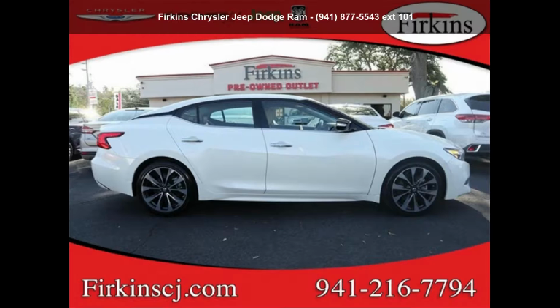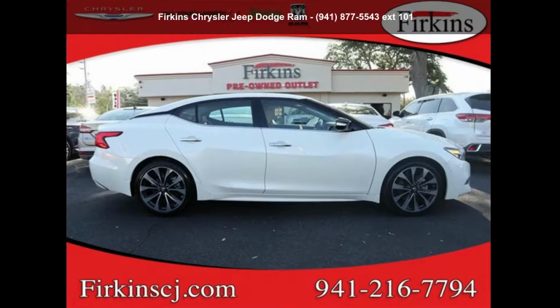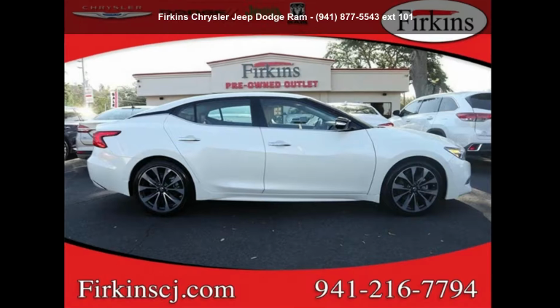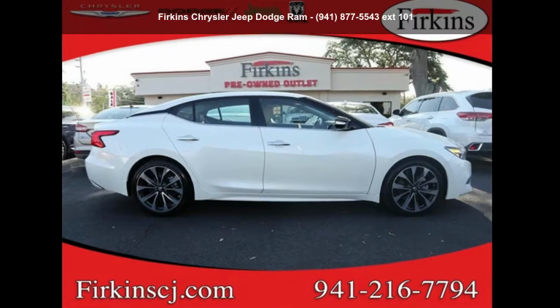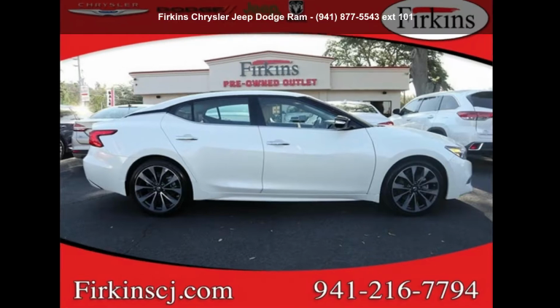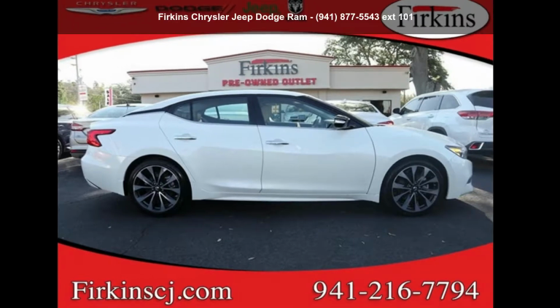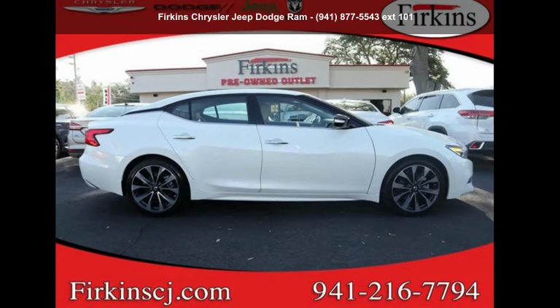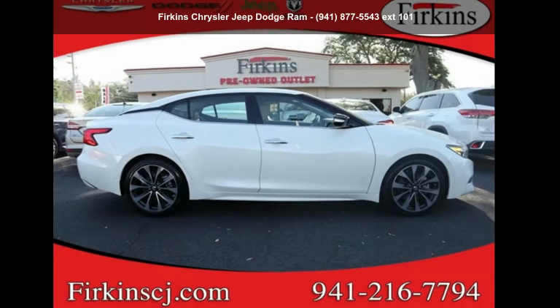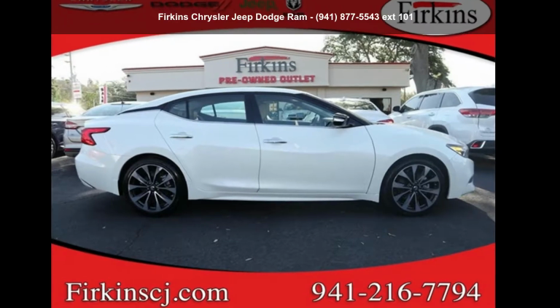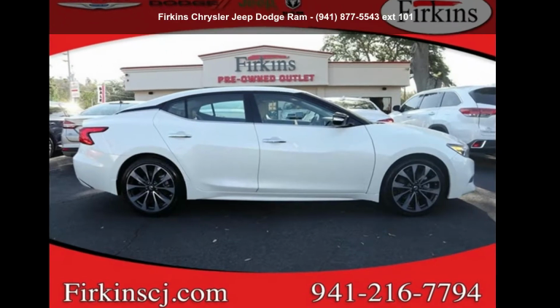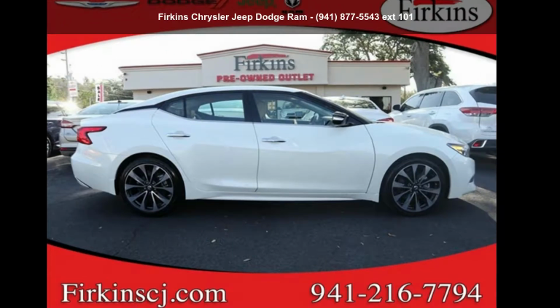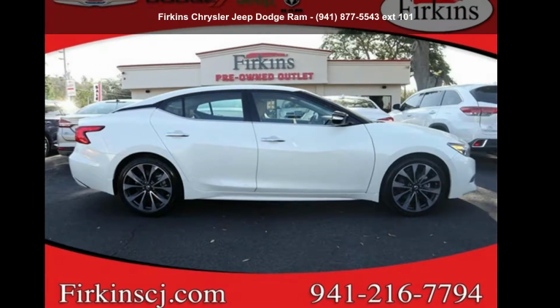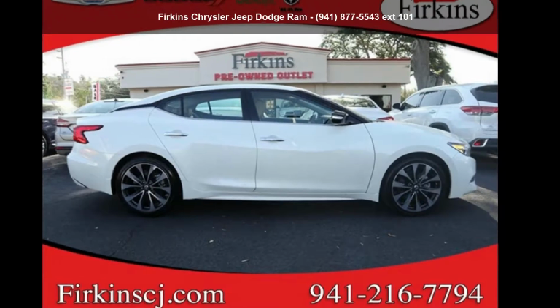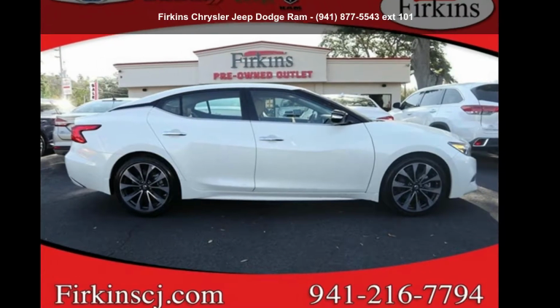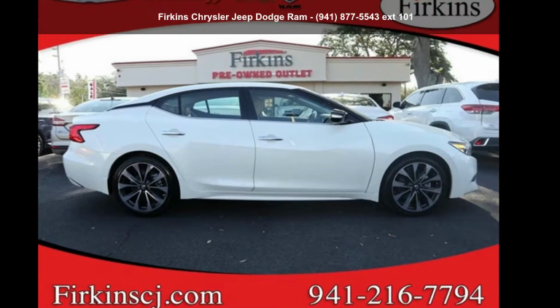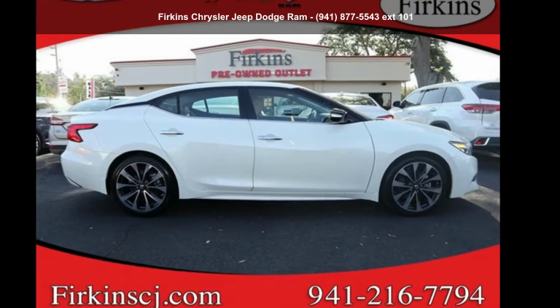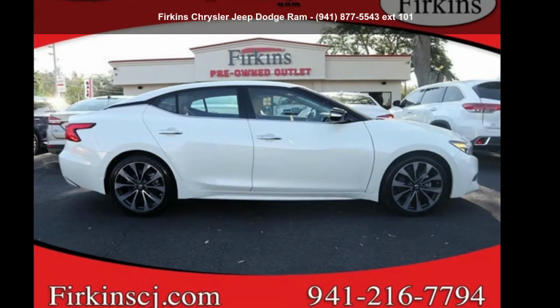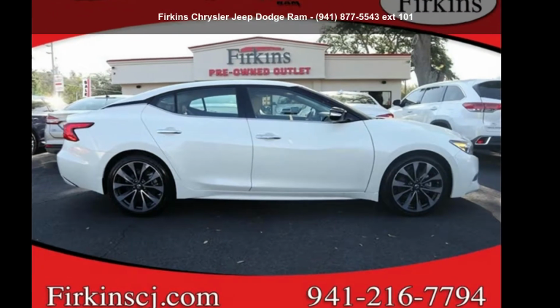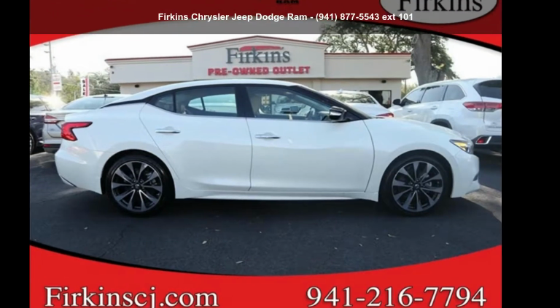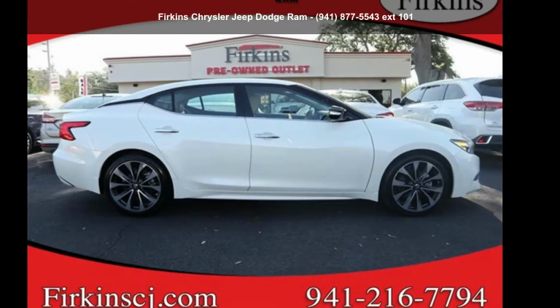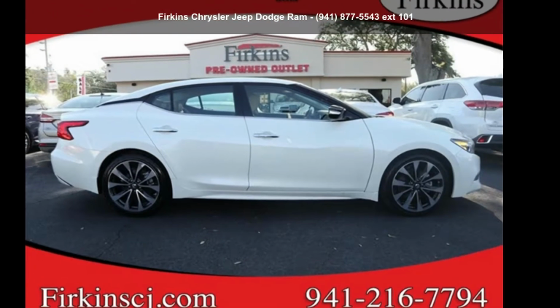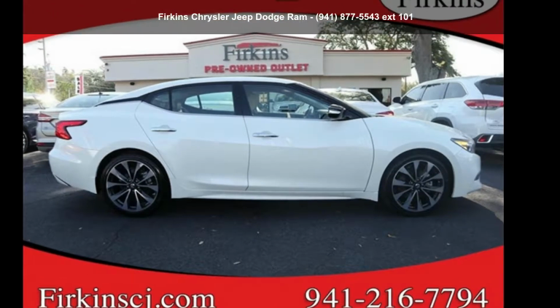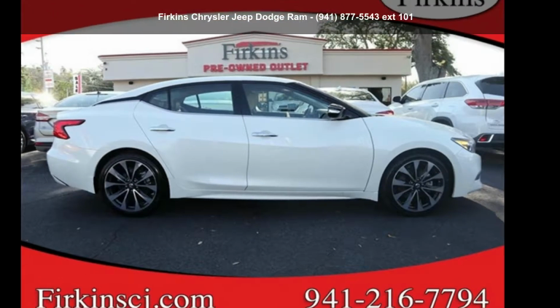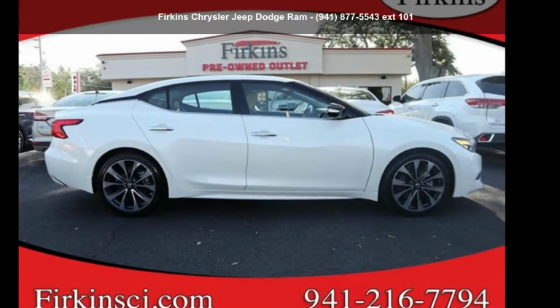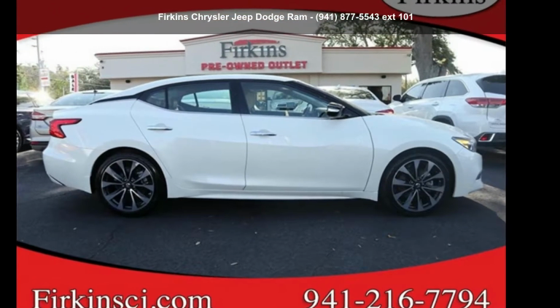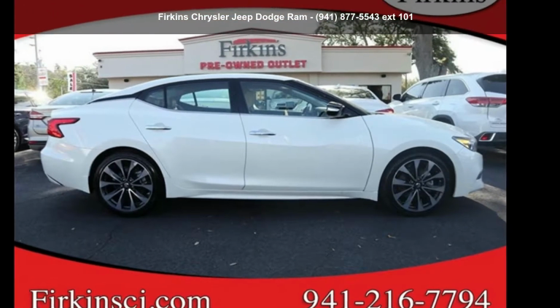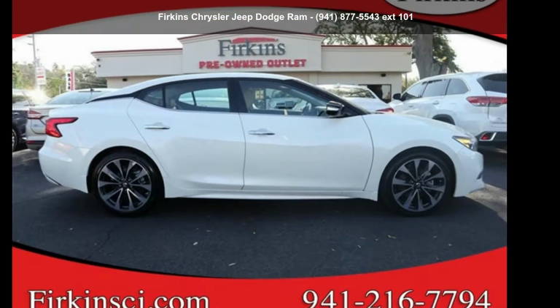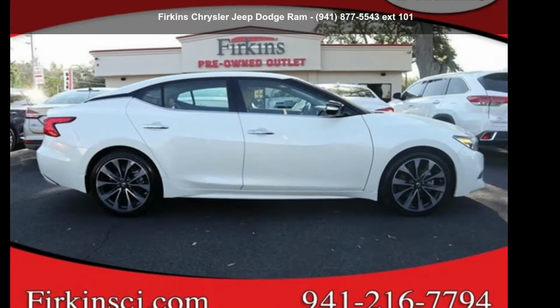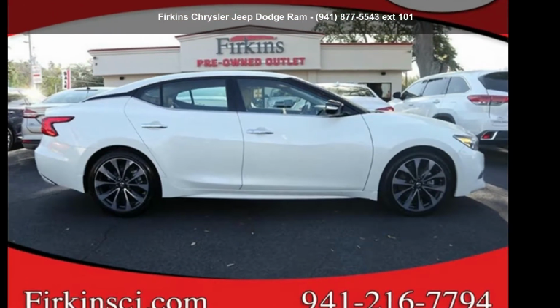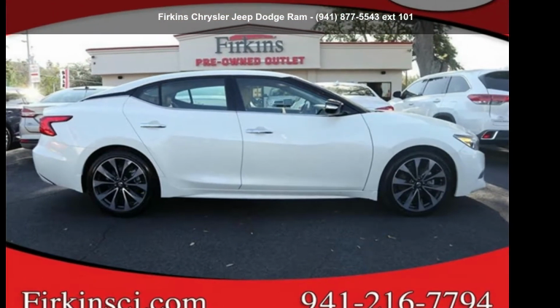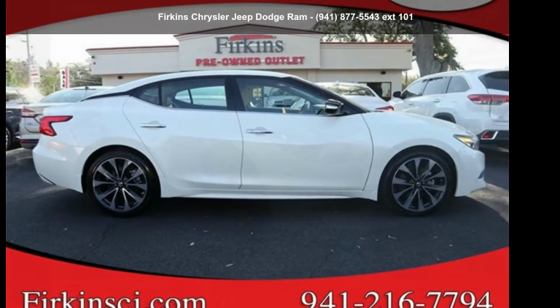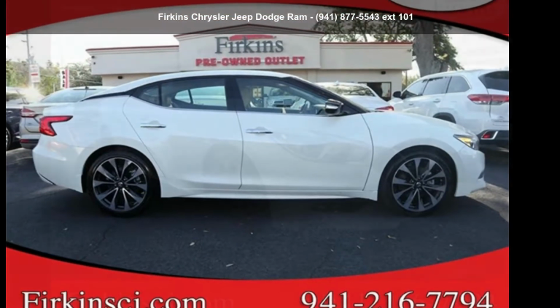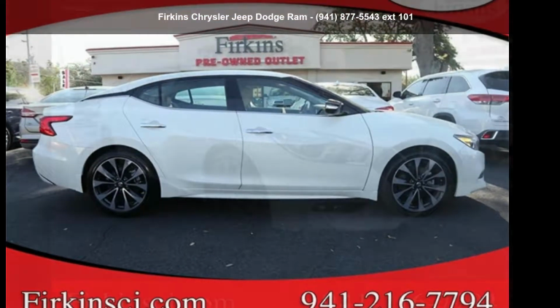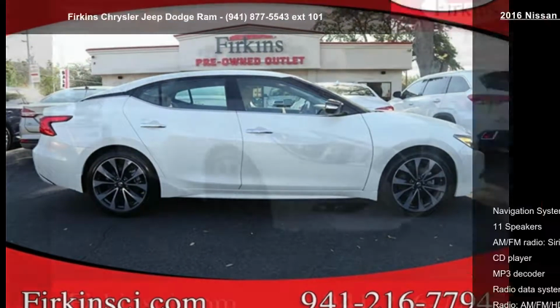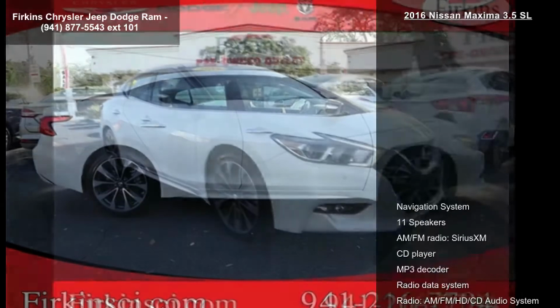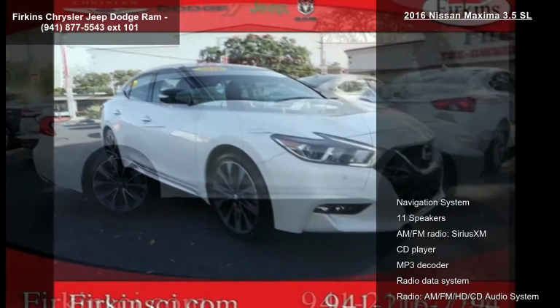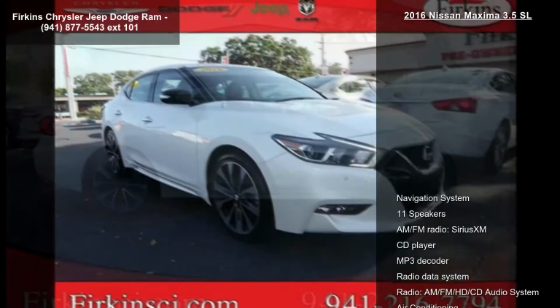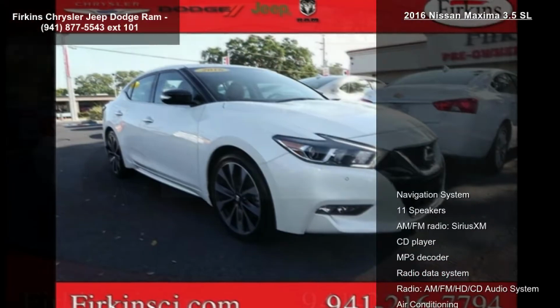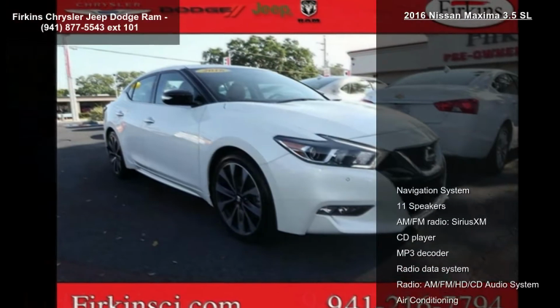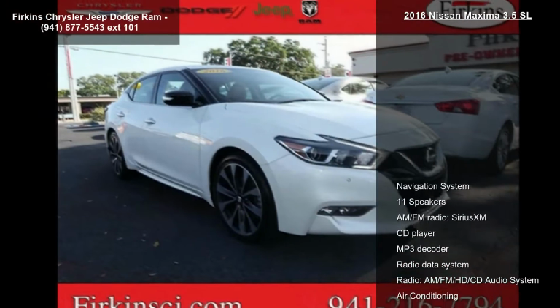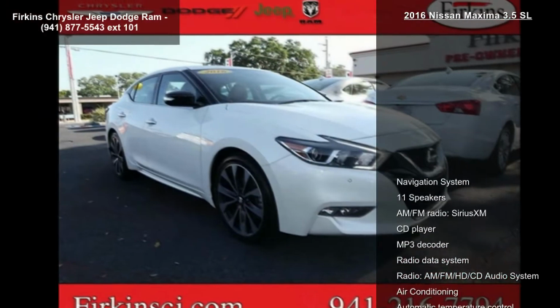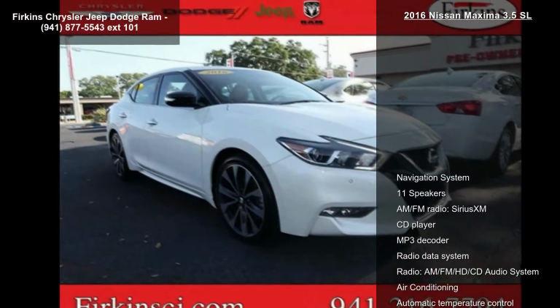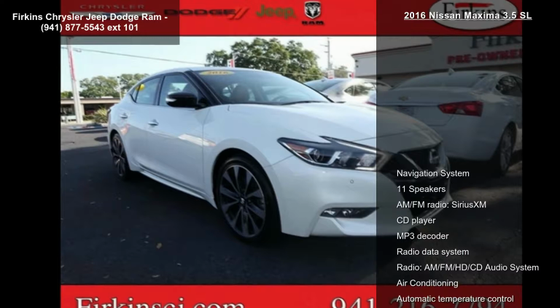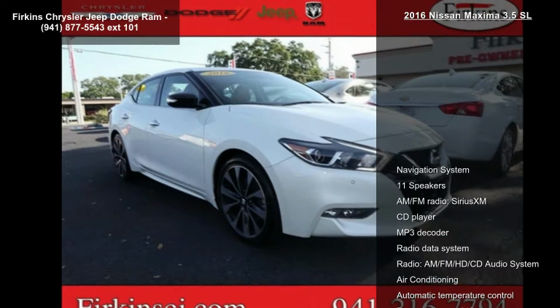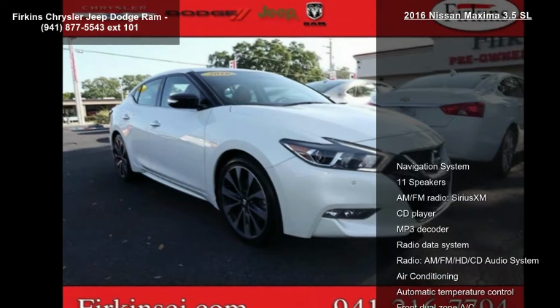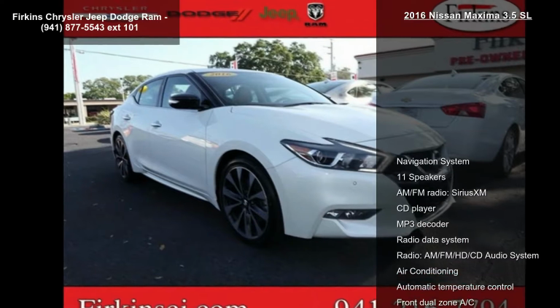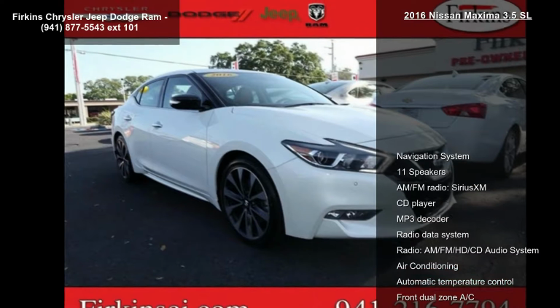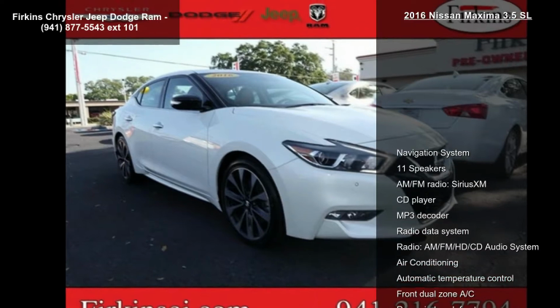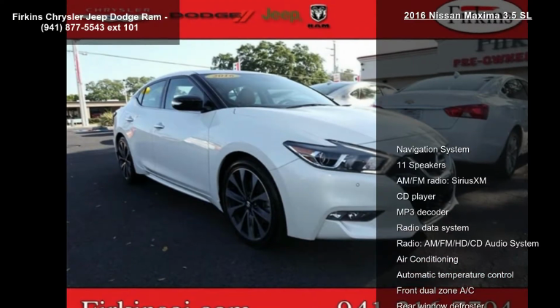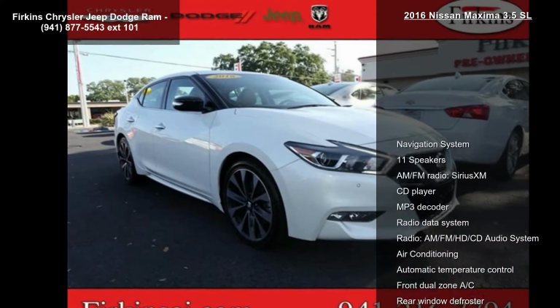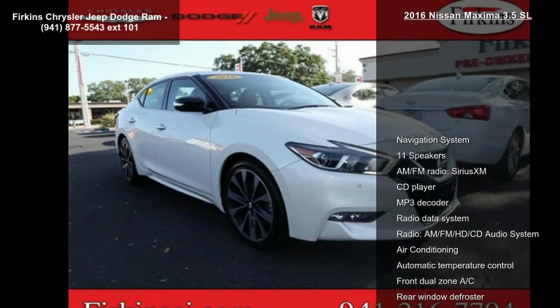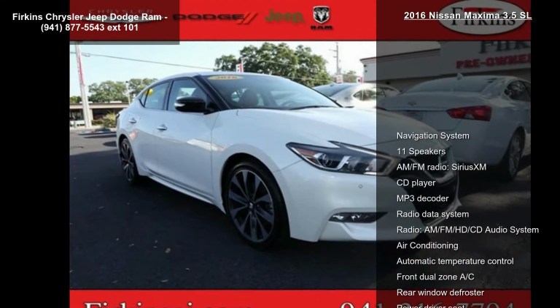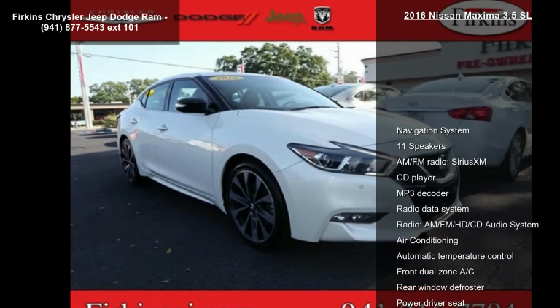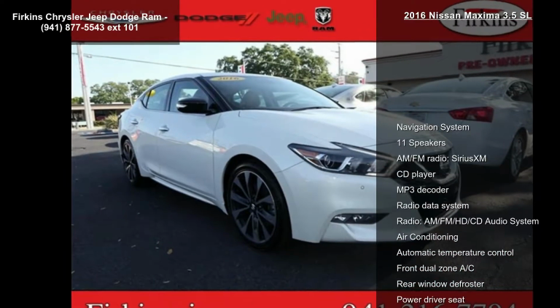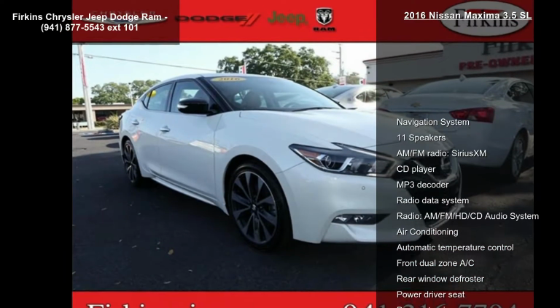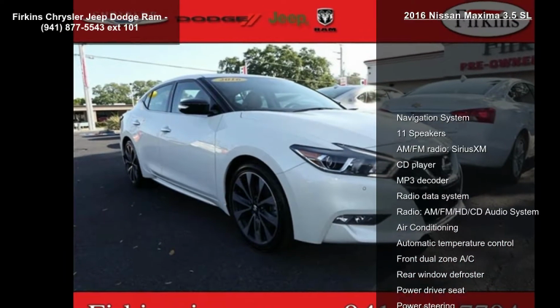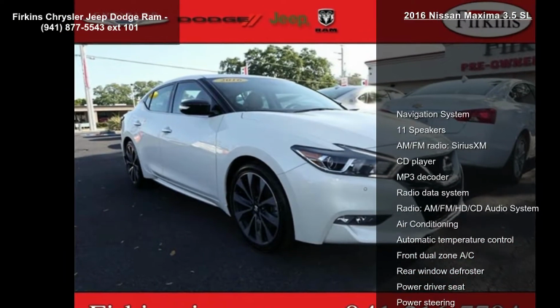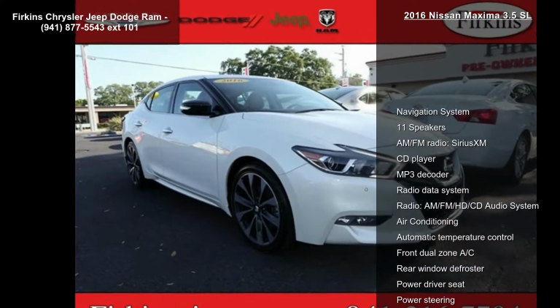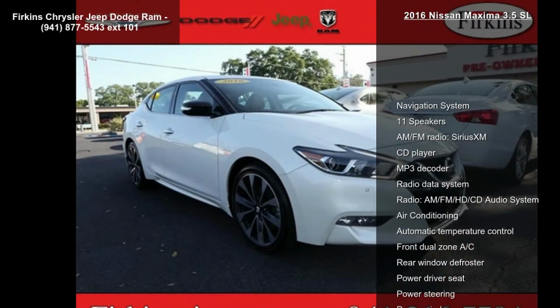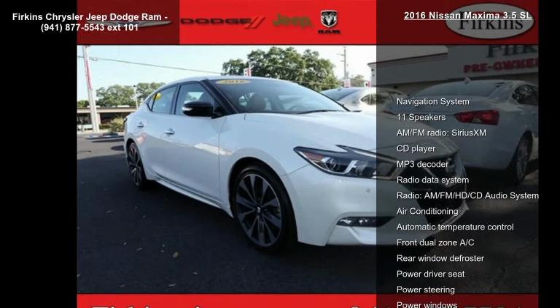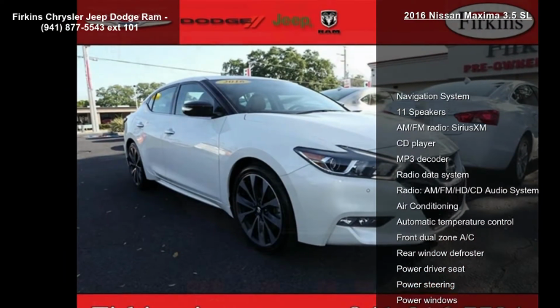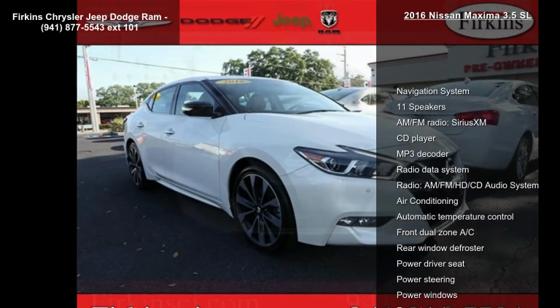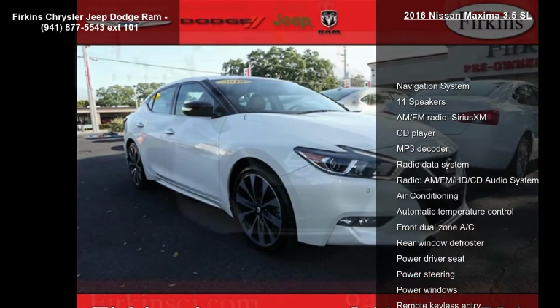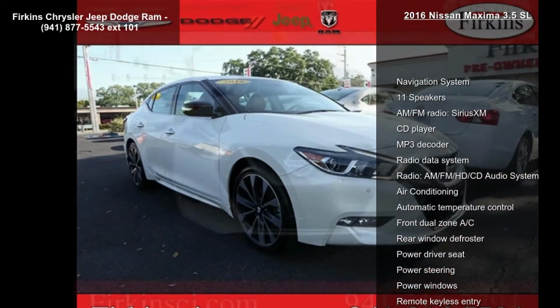Imagine yourself in this Nissan 2016 Maxima 3.5 SL. This may be the set of wheels you've been looking for.